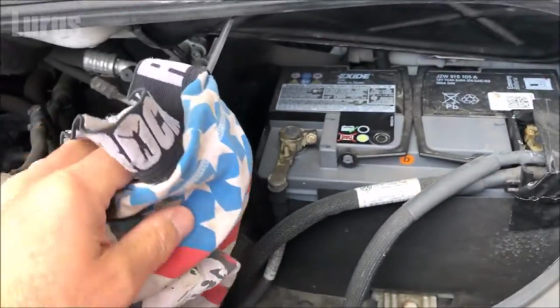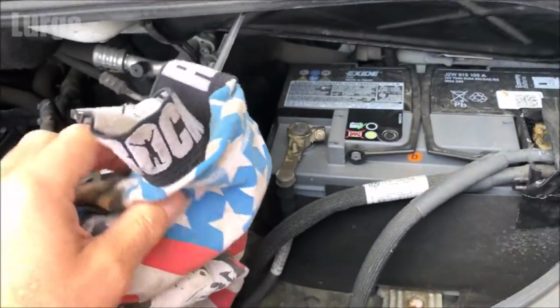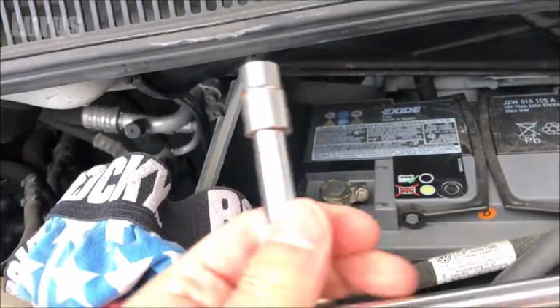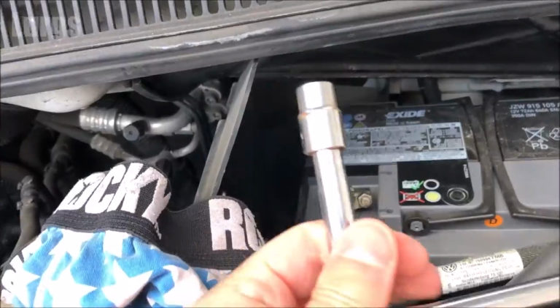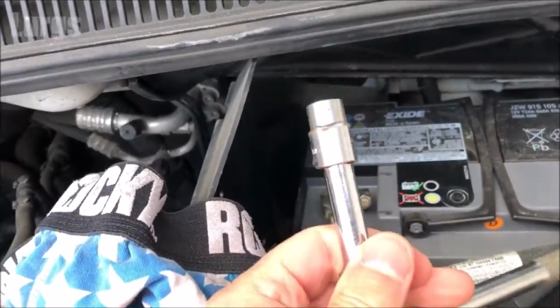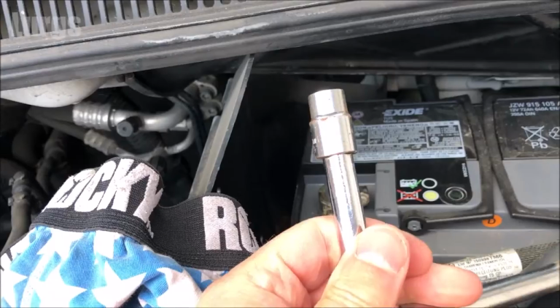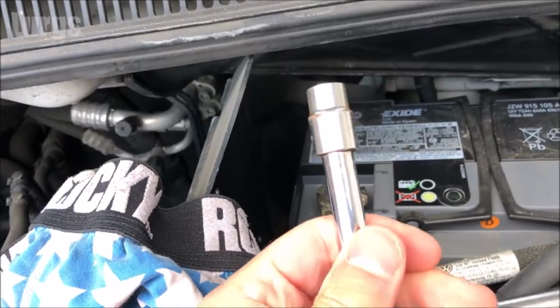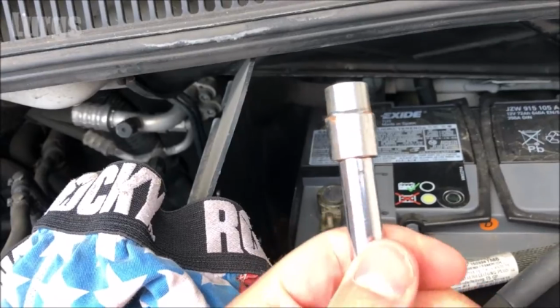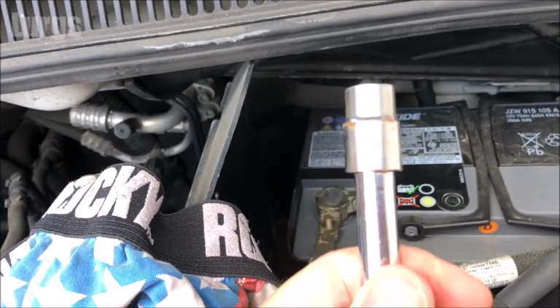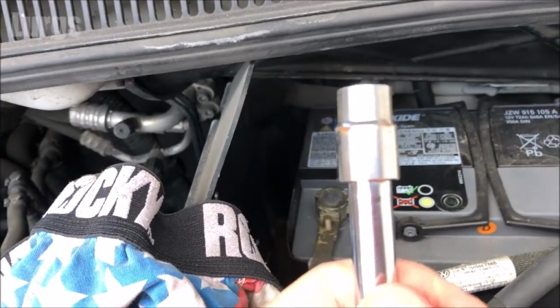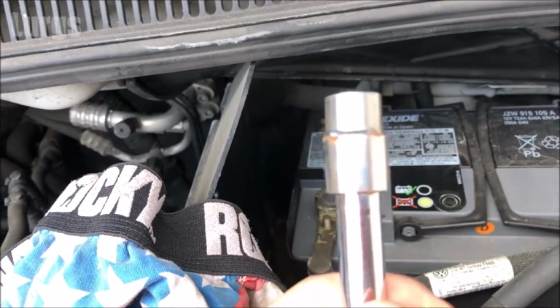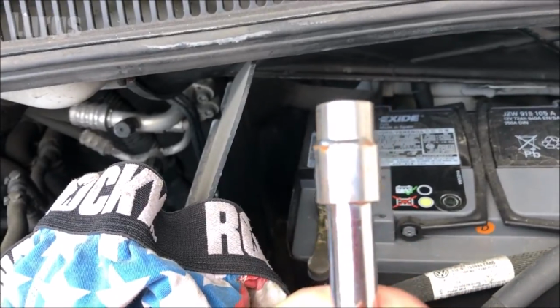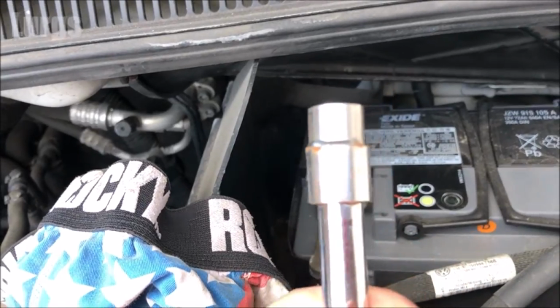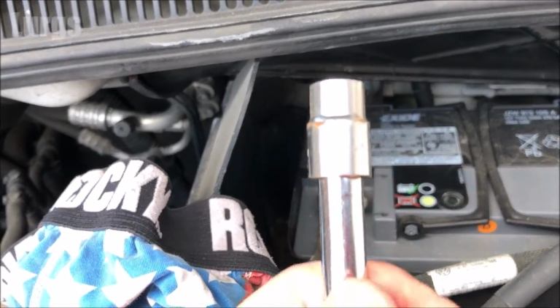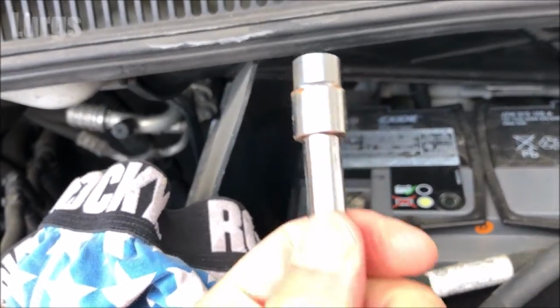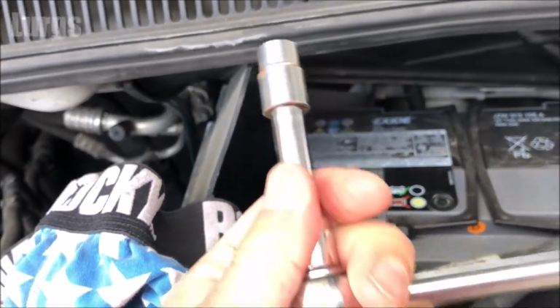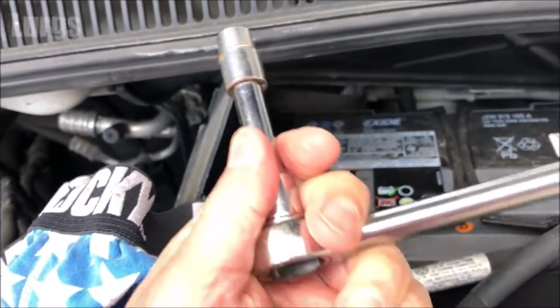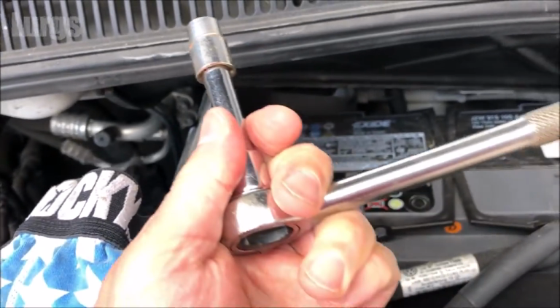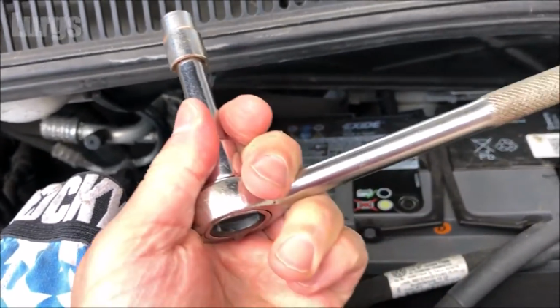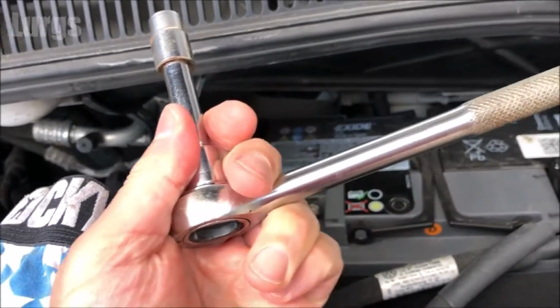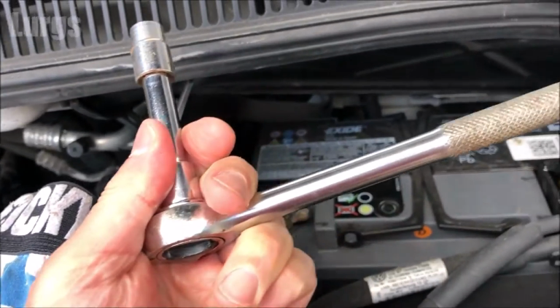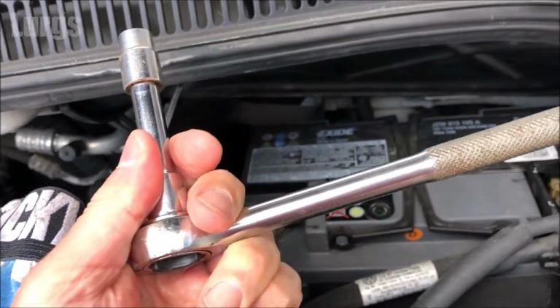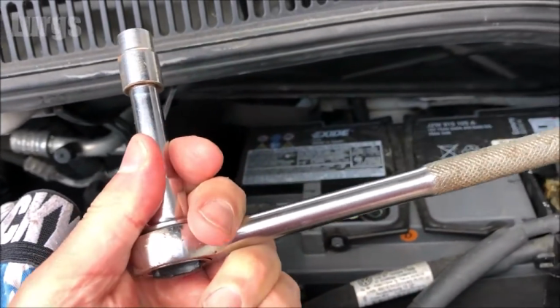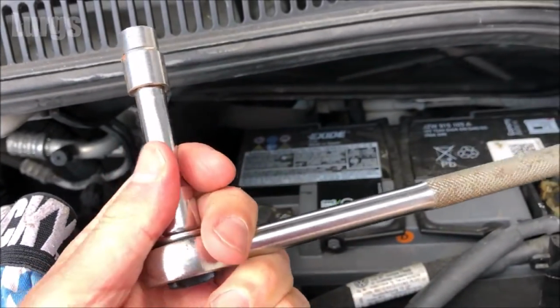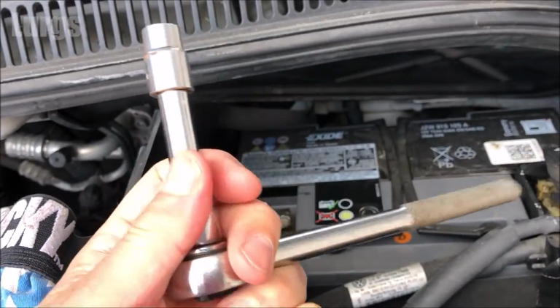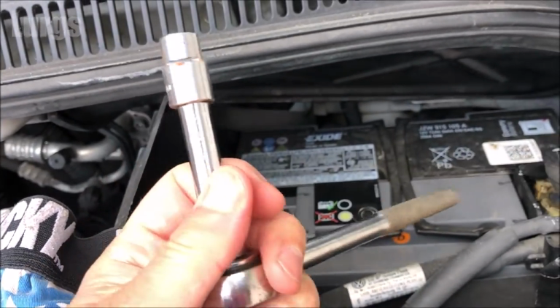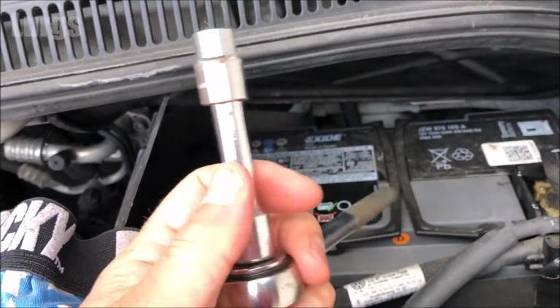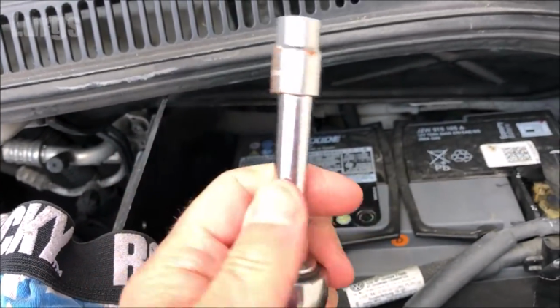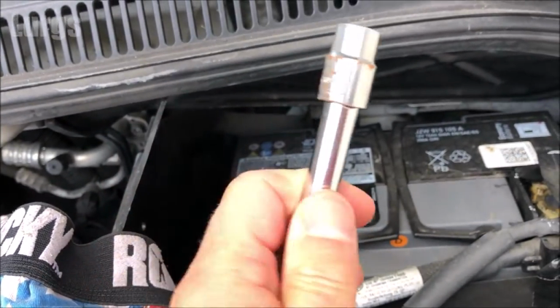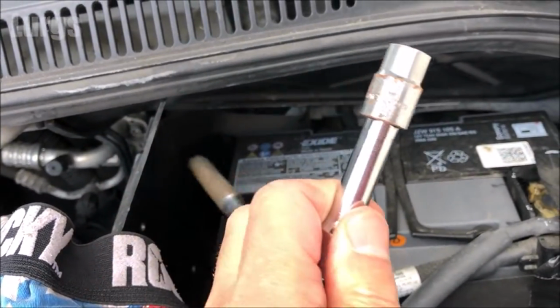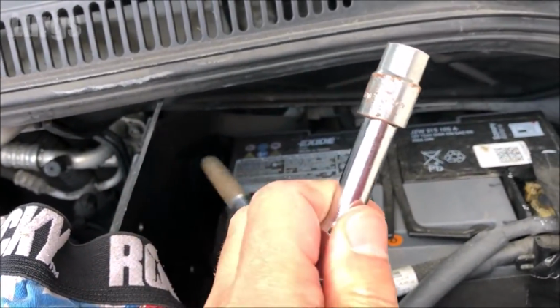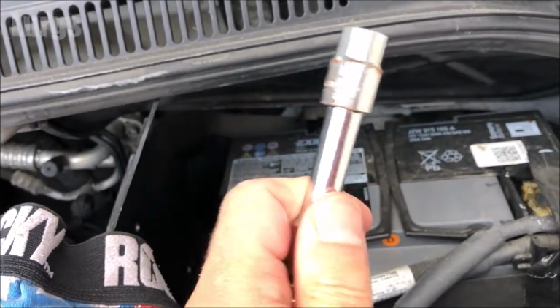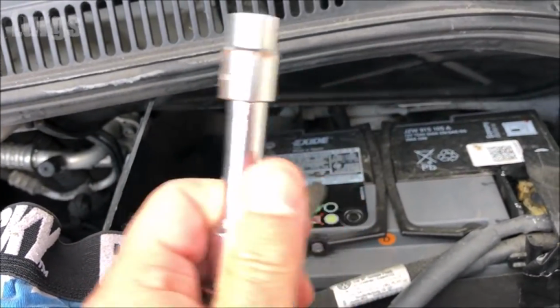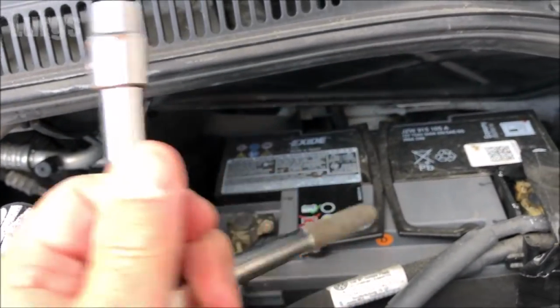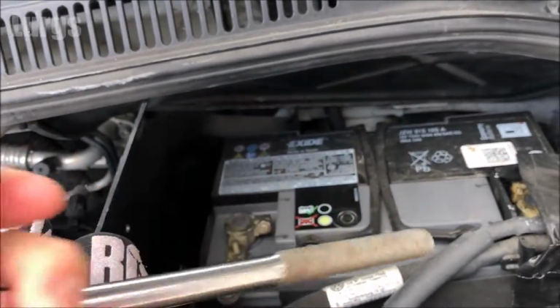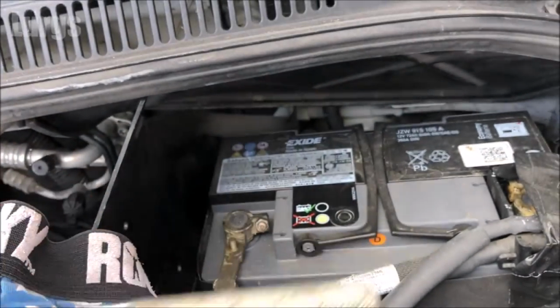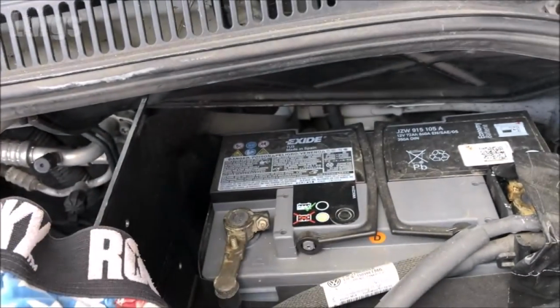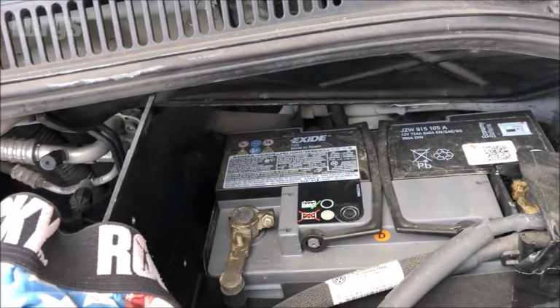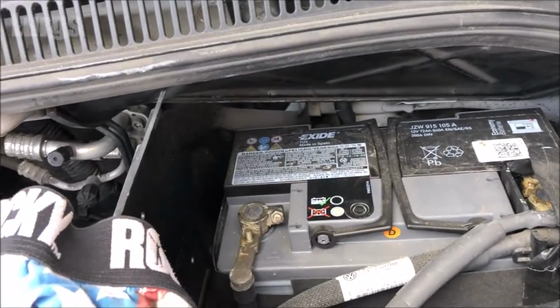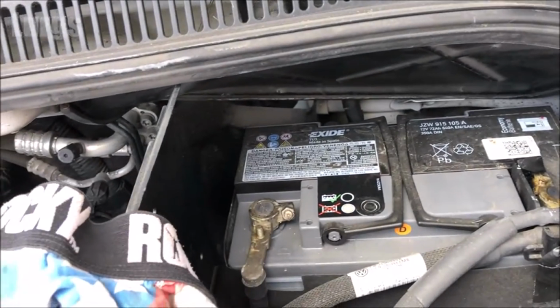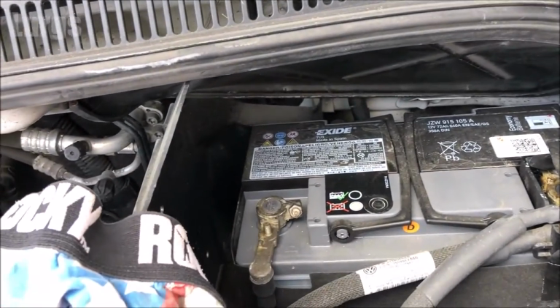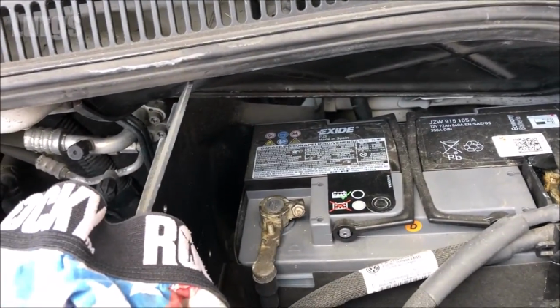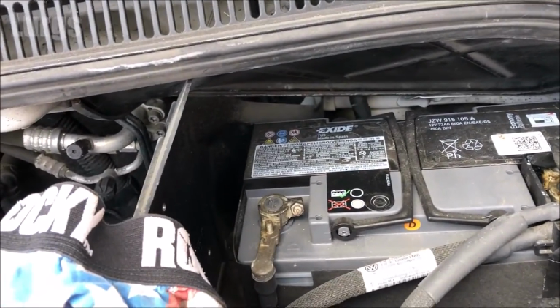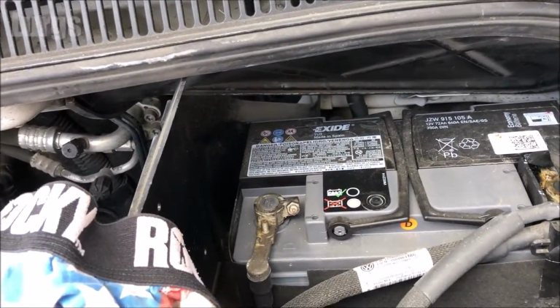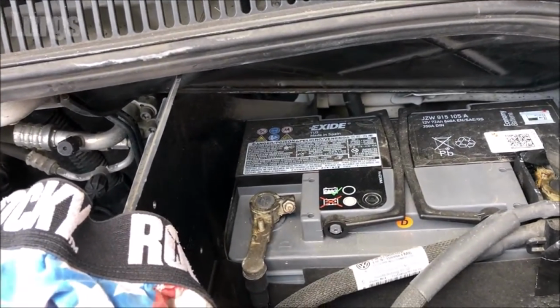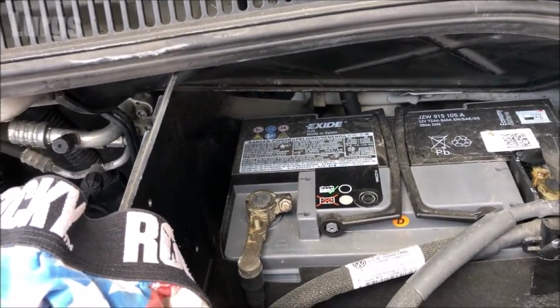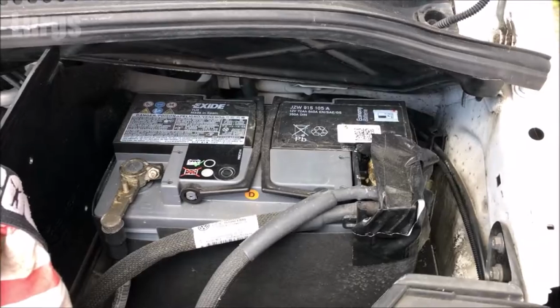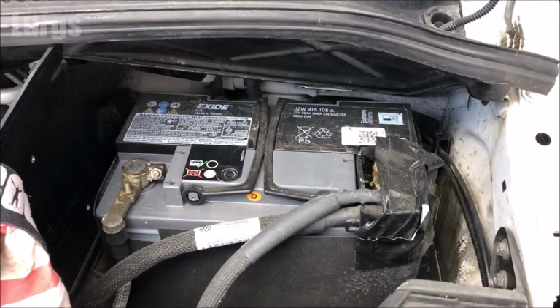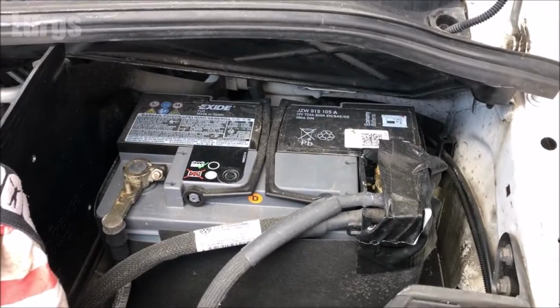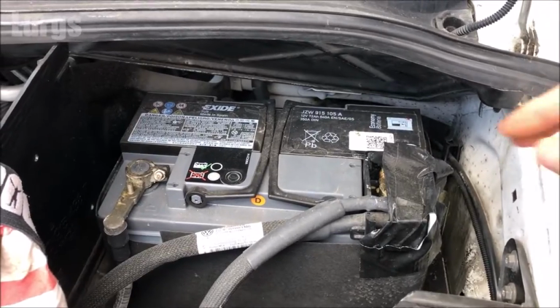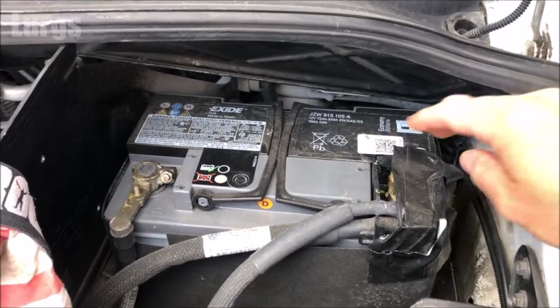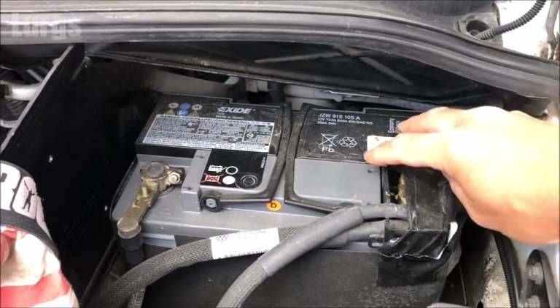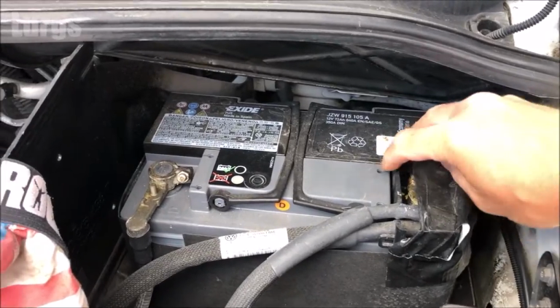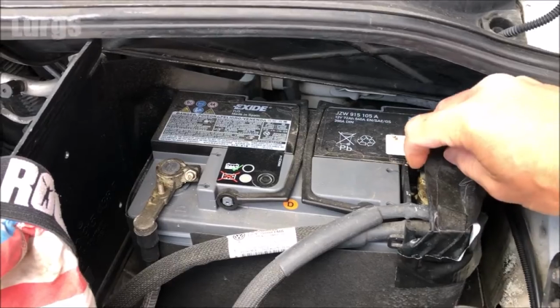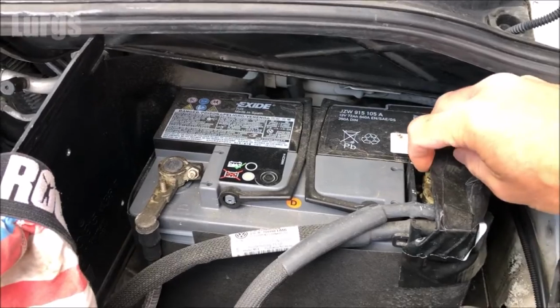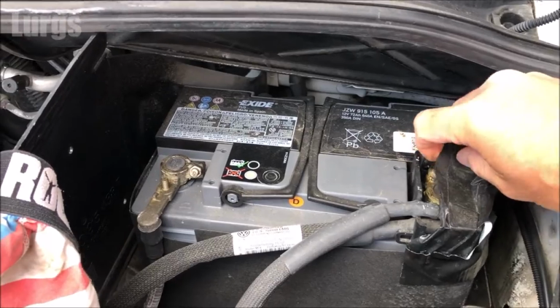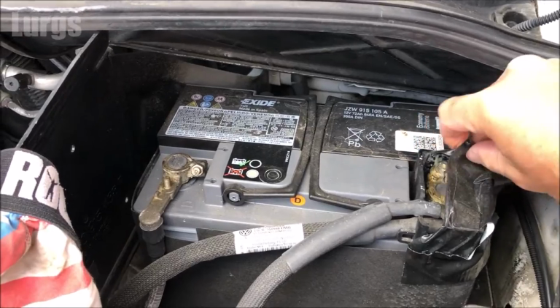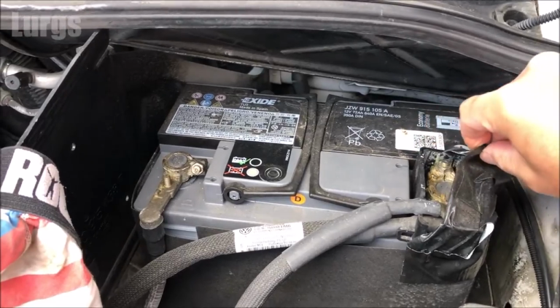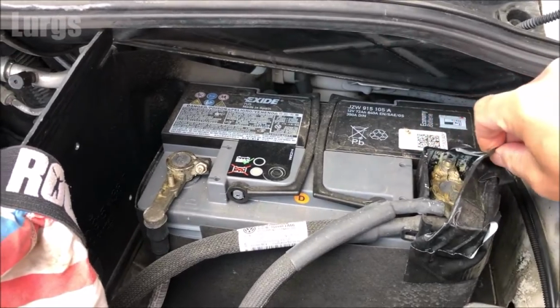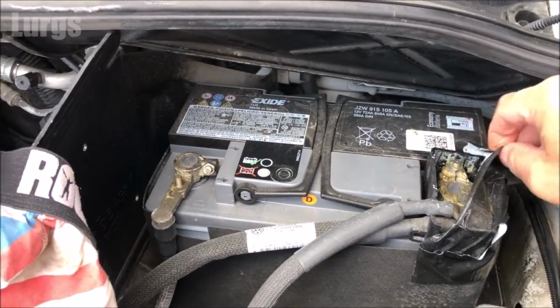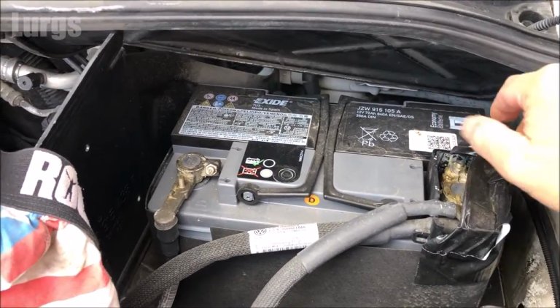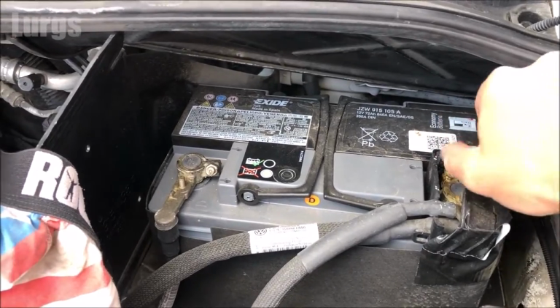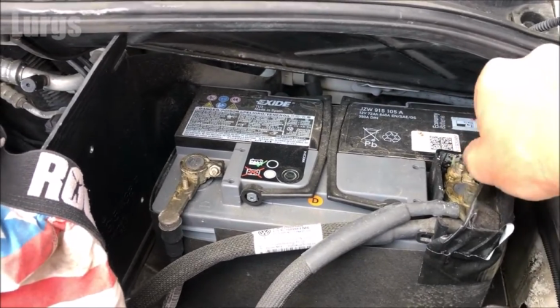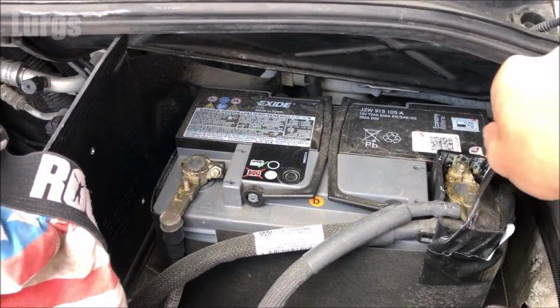You're going to need a ratchet and a socket just to remove the battery terminals. If you haven't got one of these you can just use a spanner.